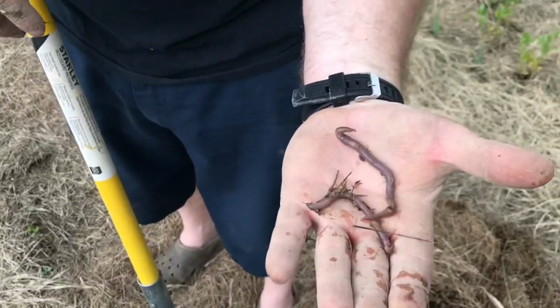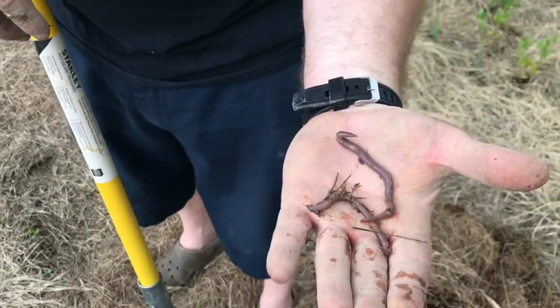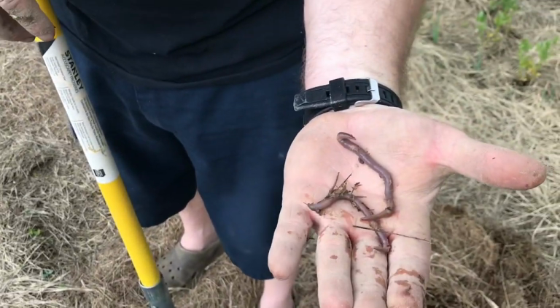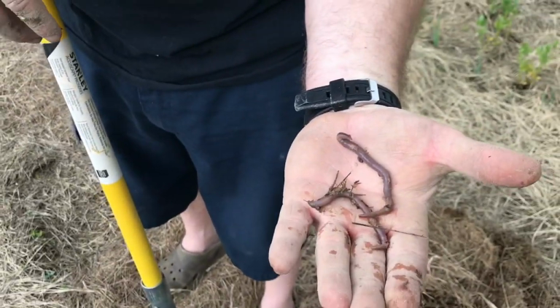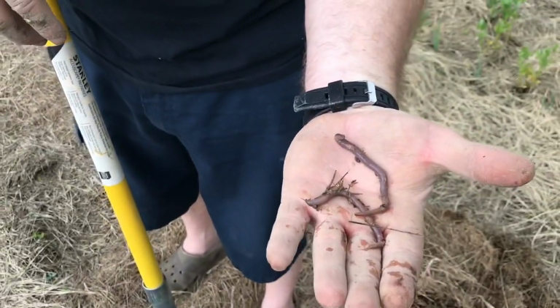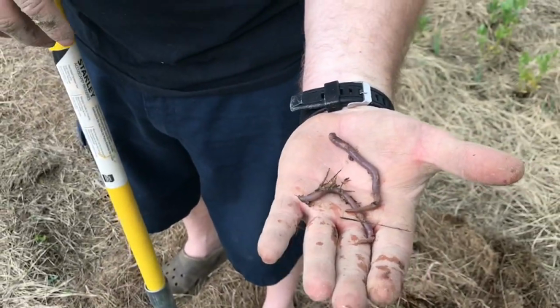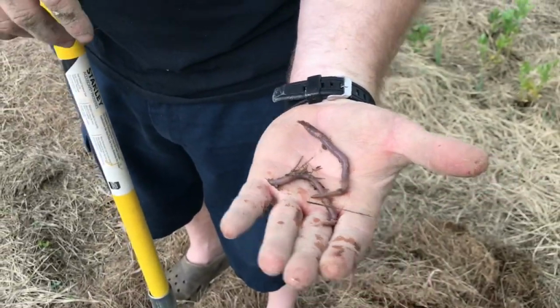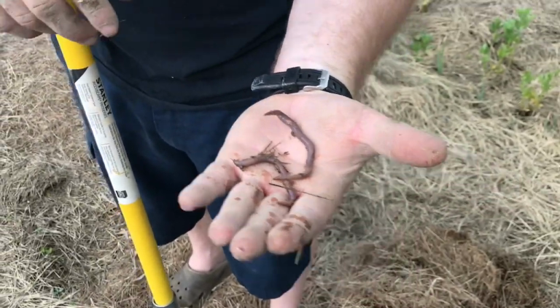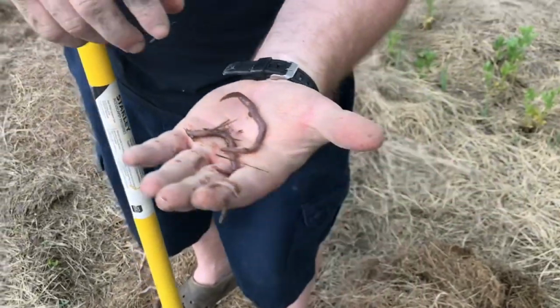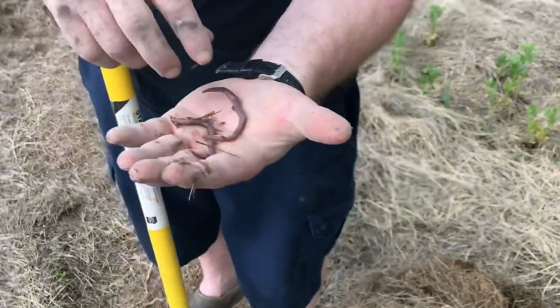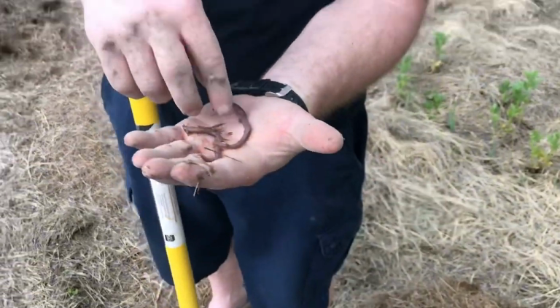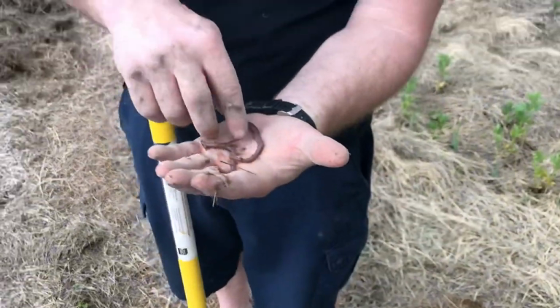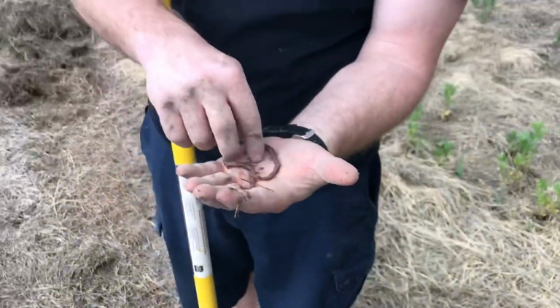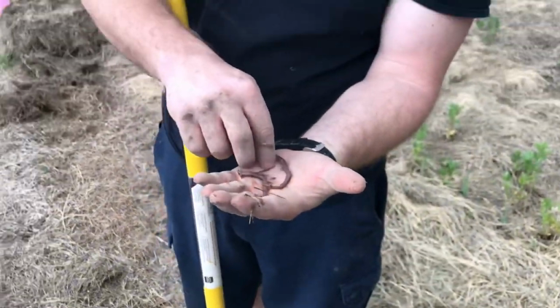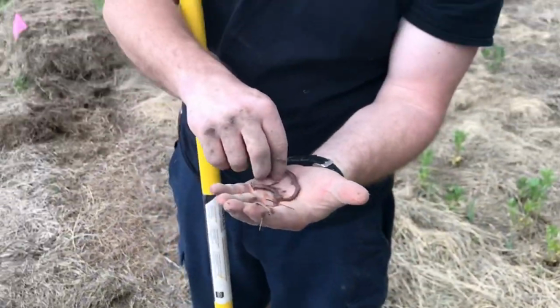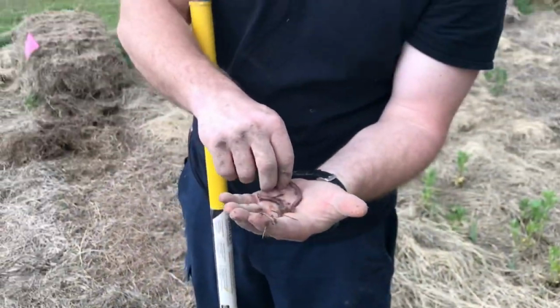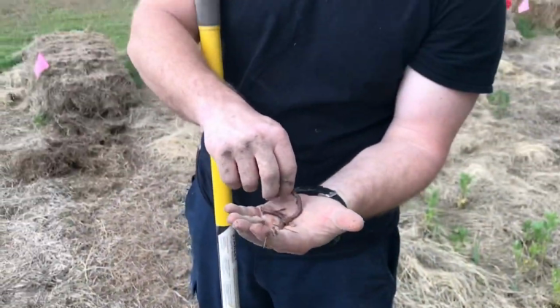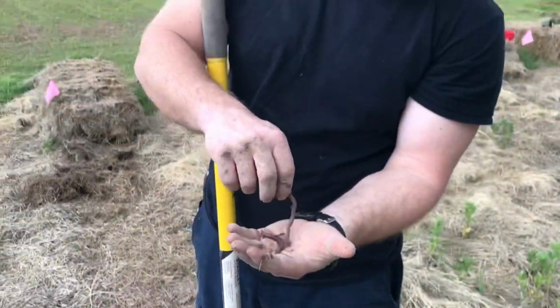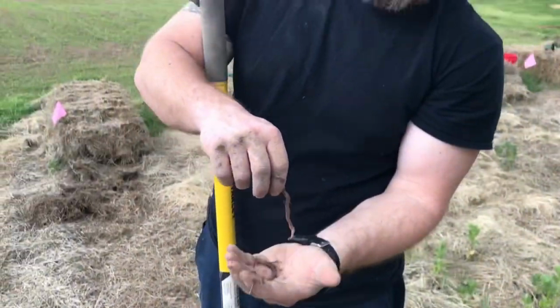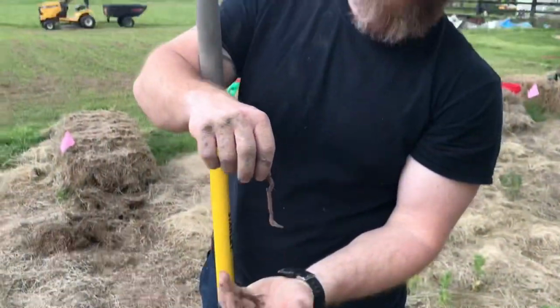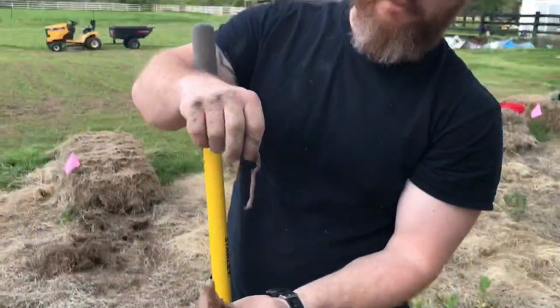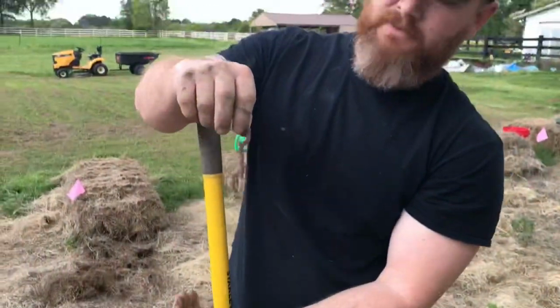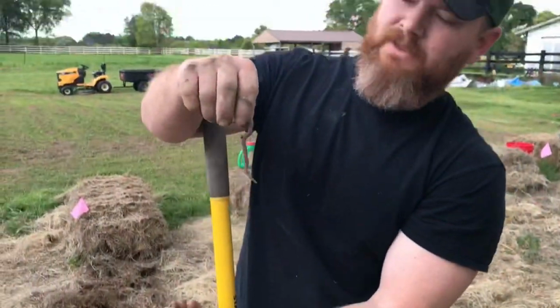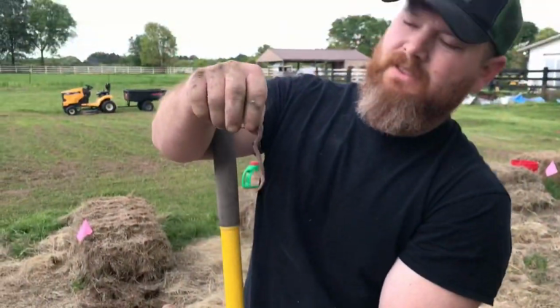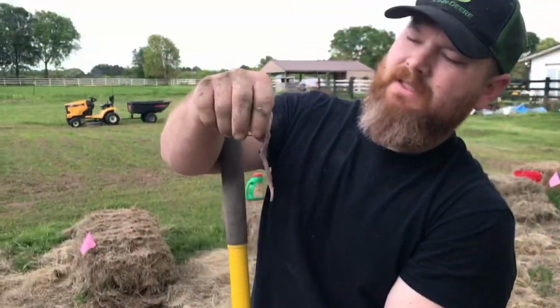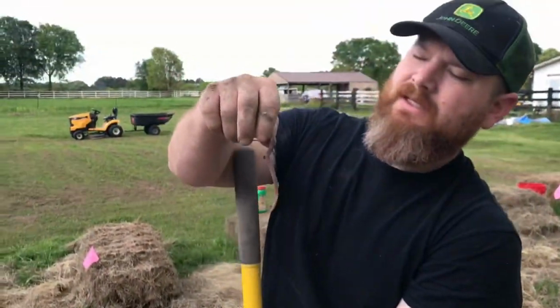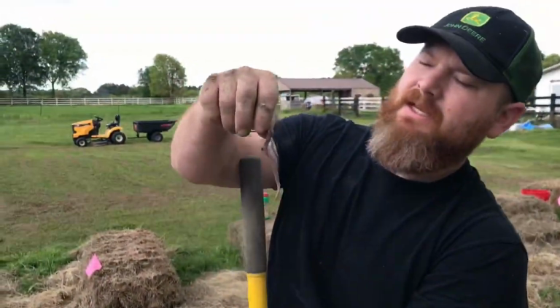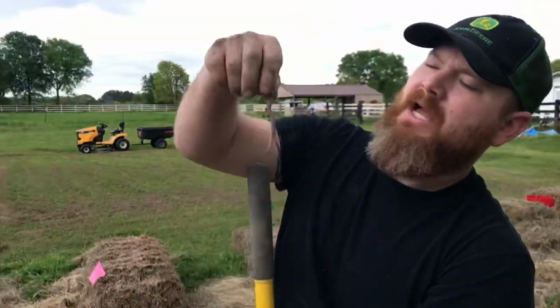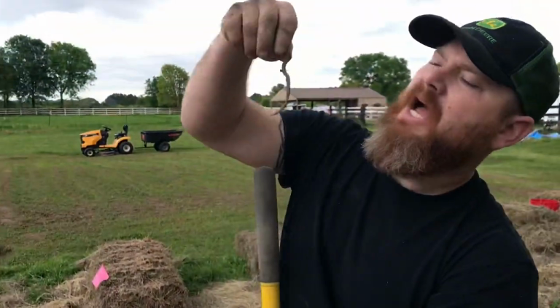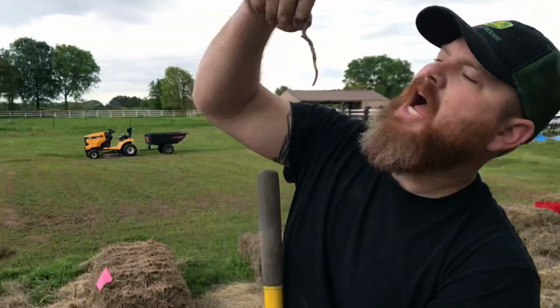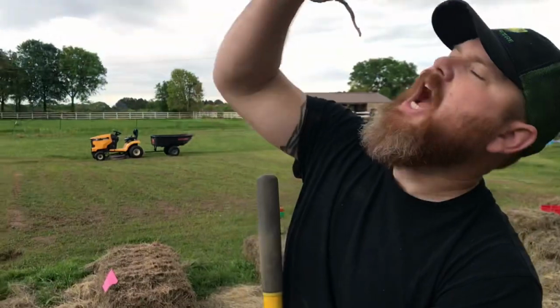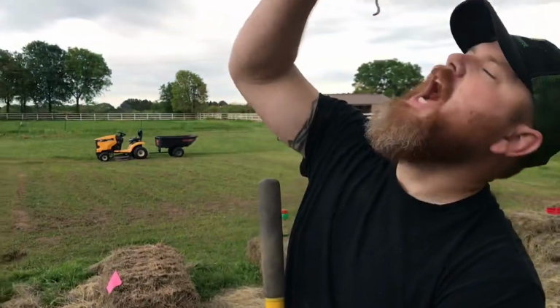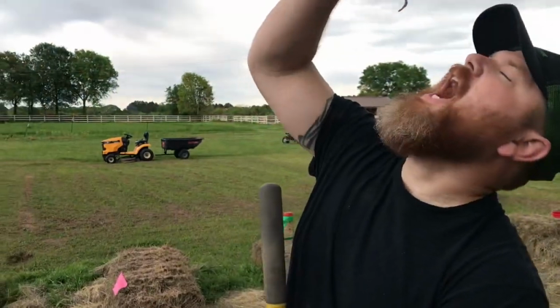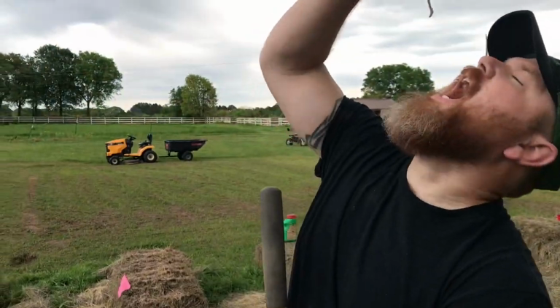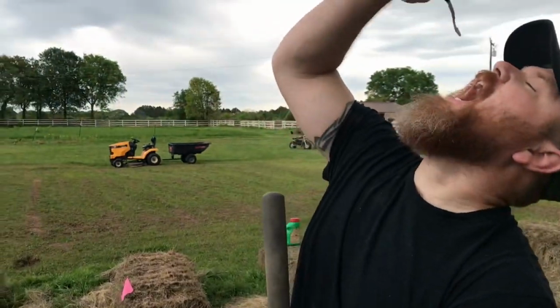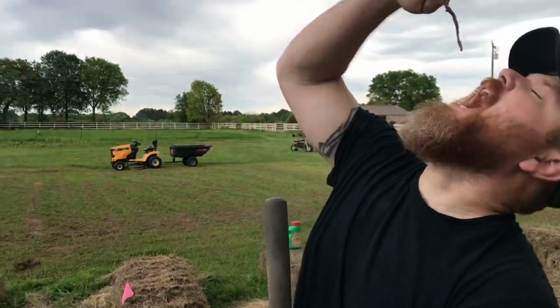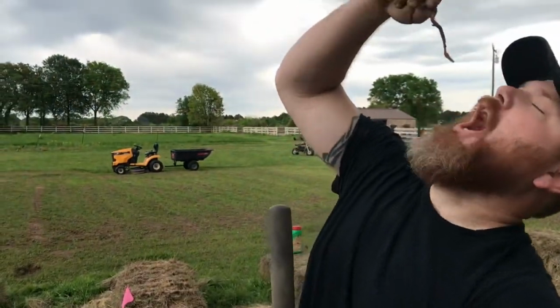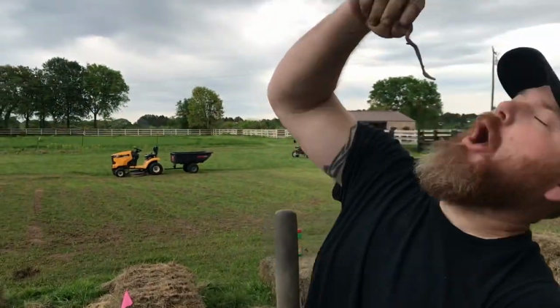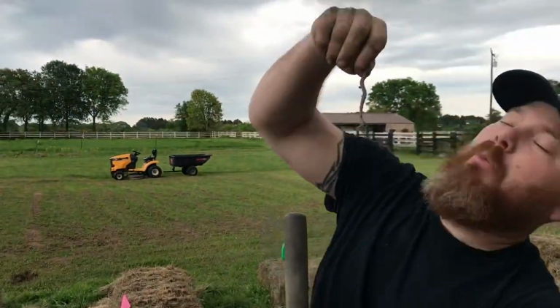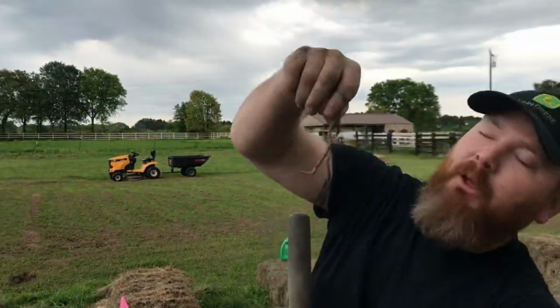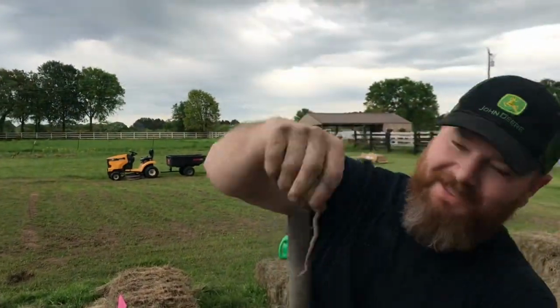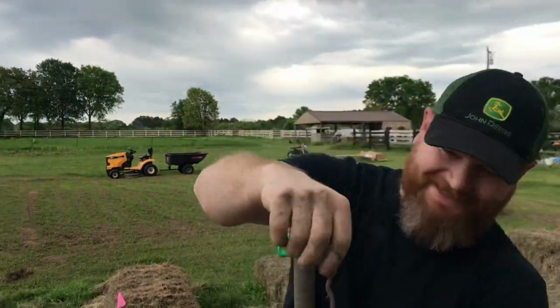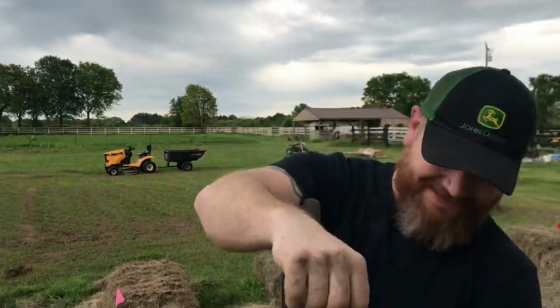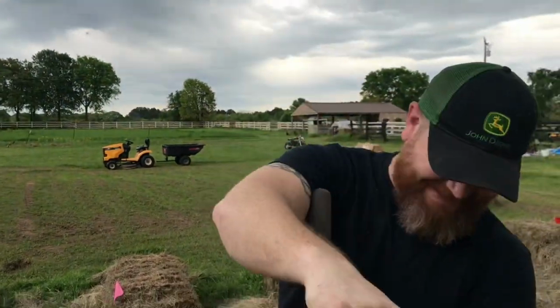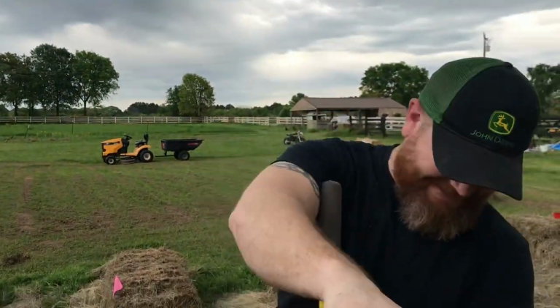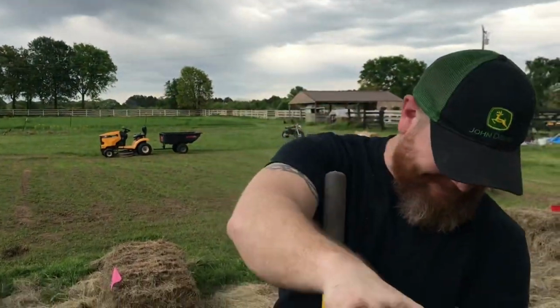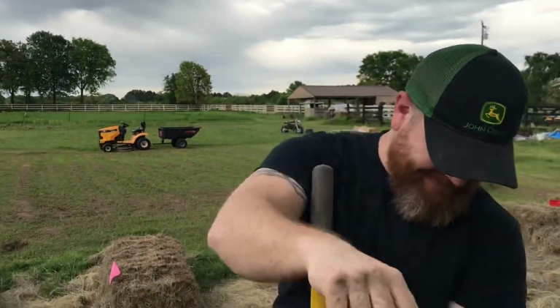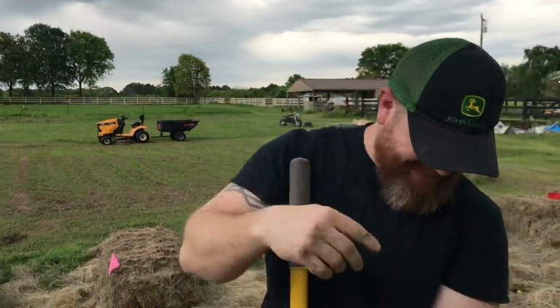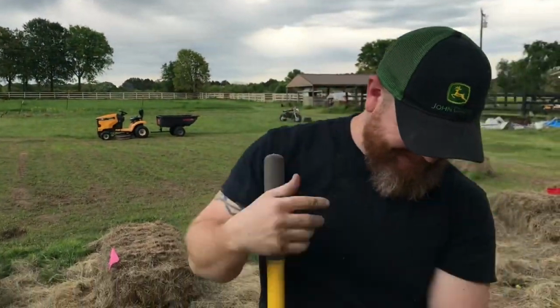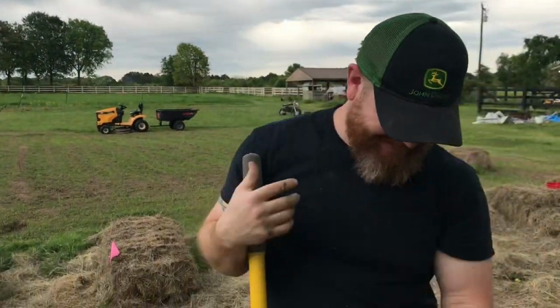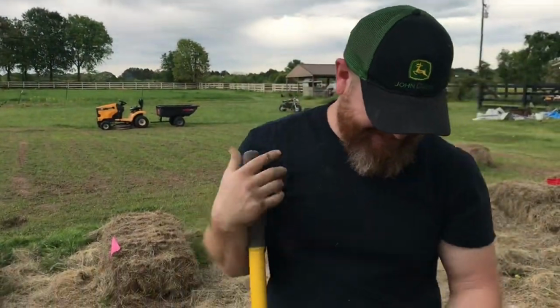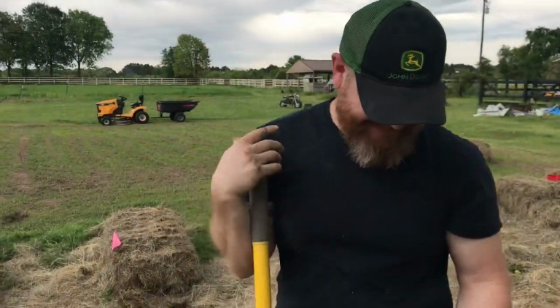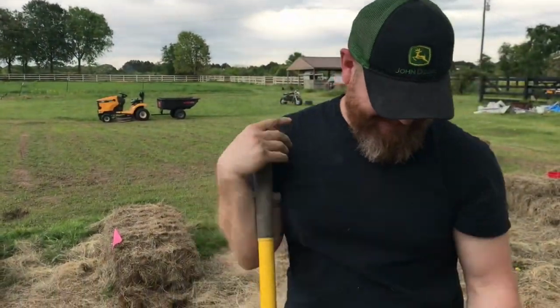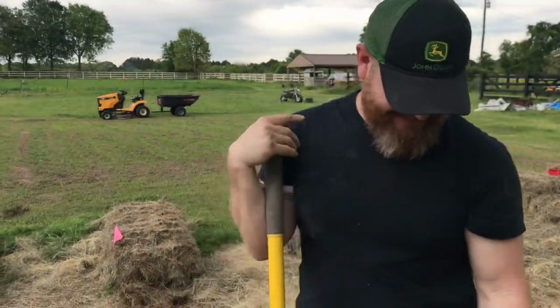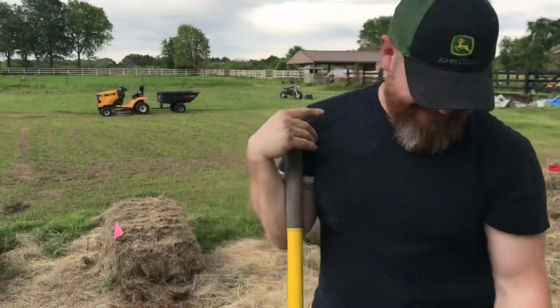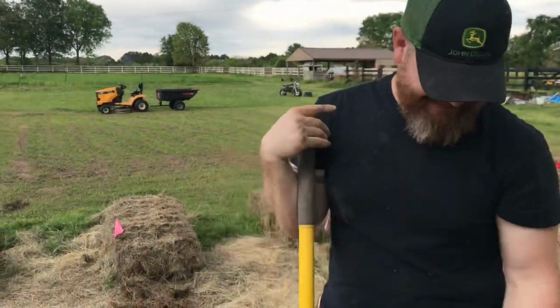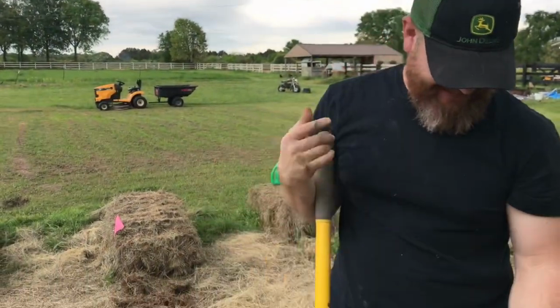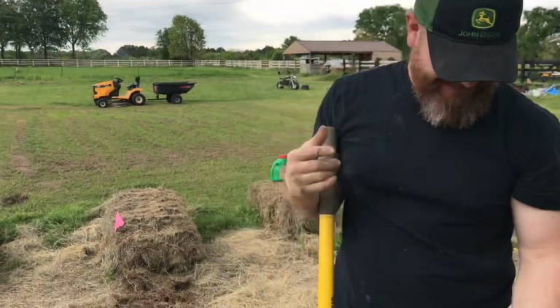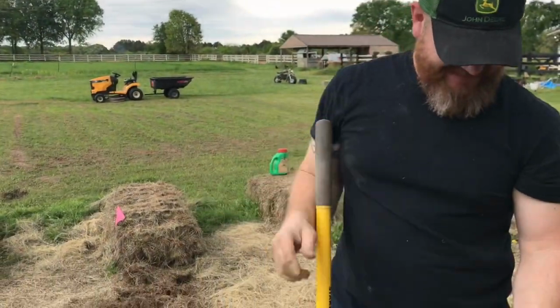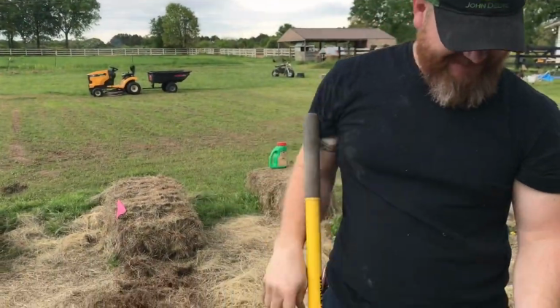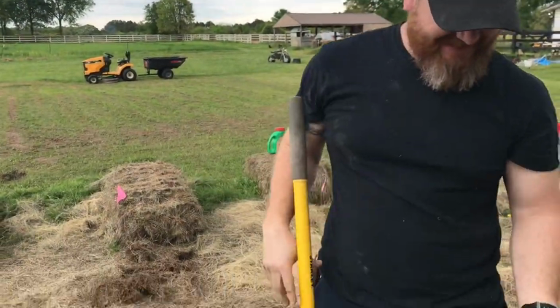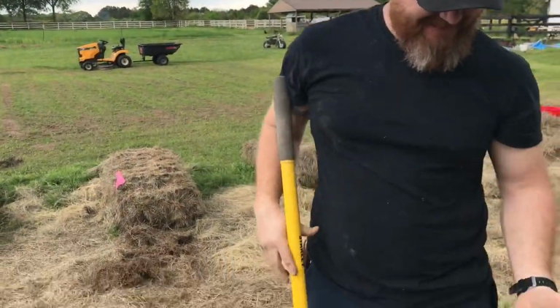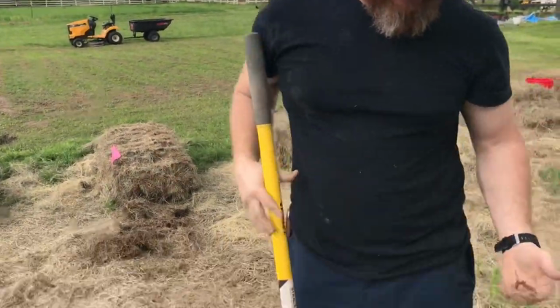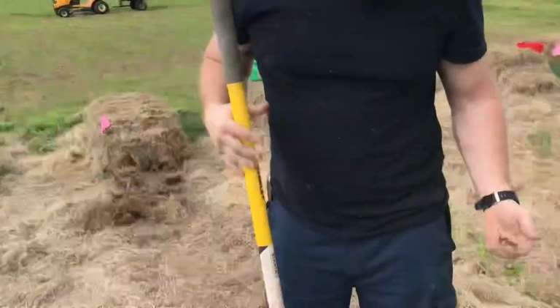Someone dares someone to eat an earthworm - definitely not happening. Gross!